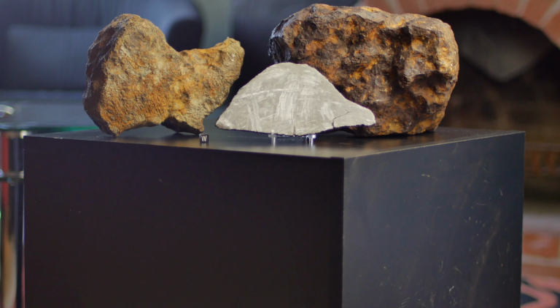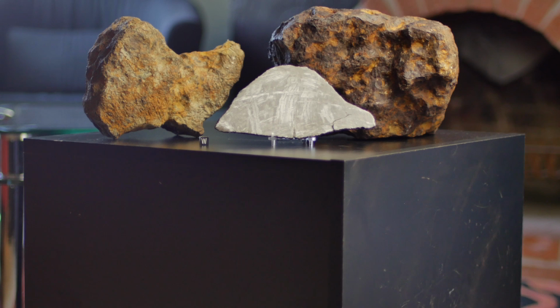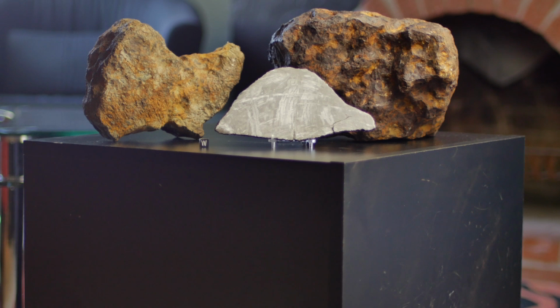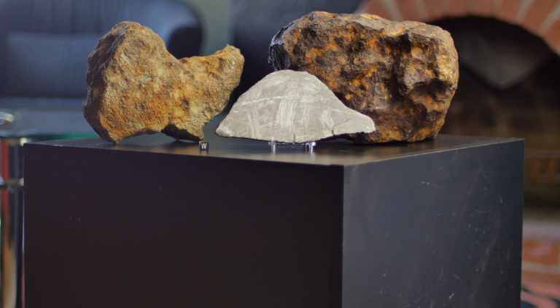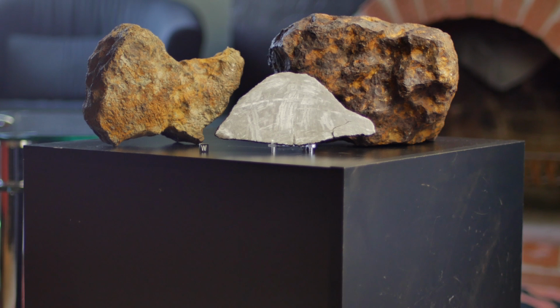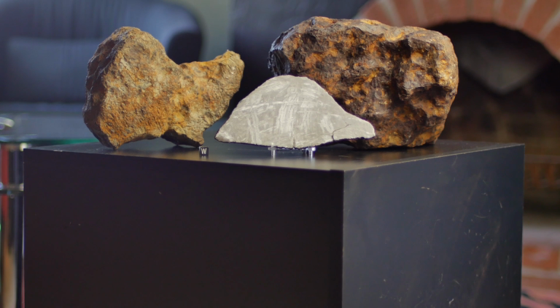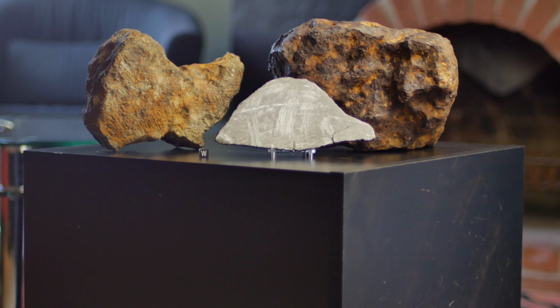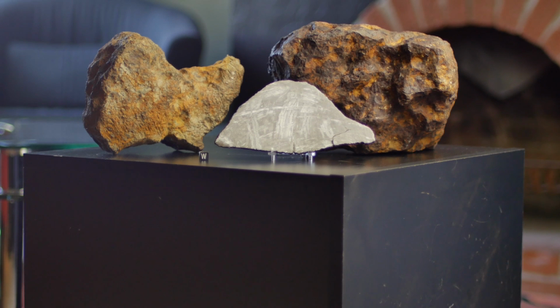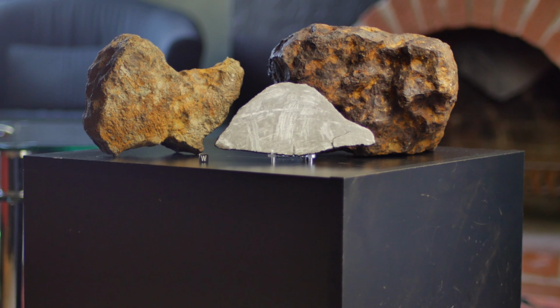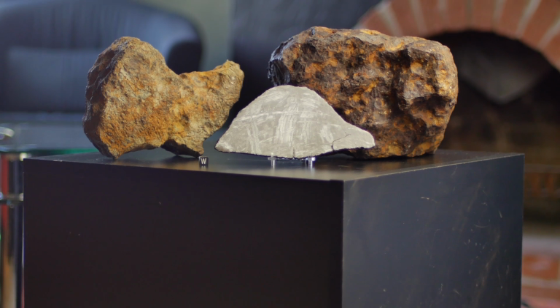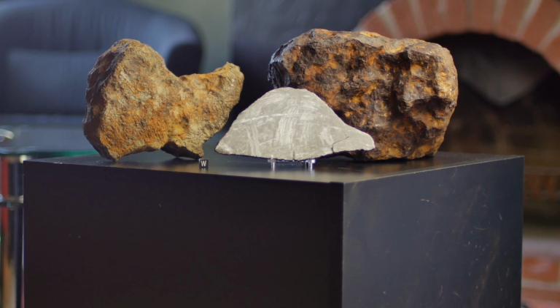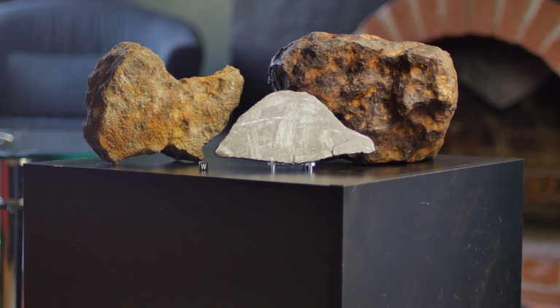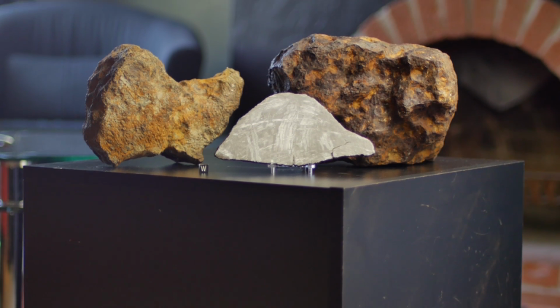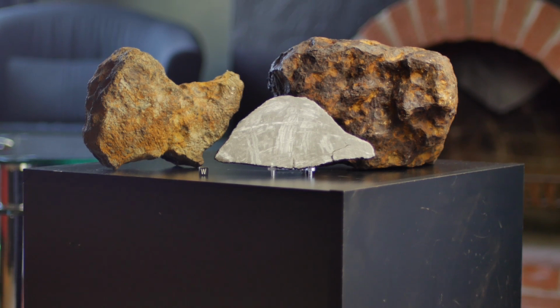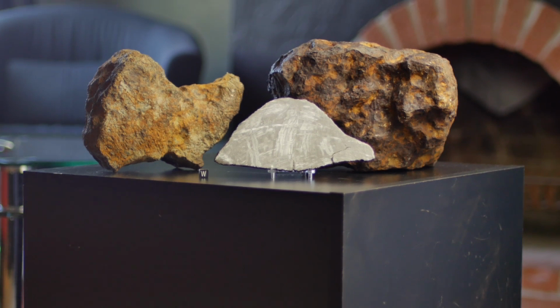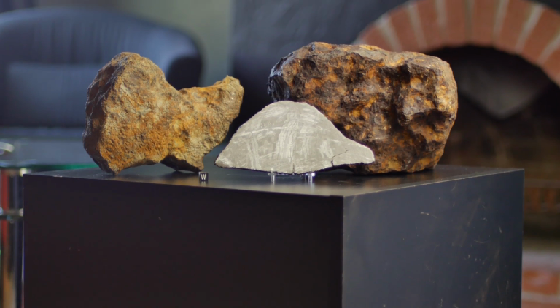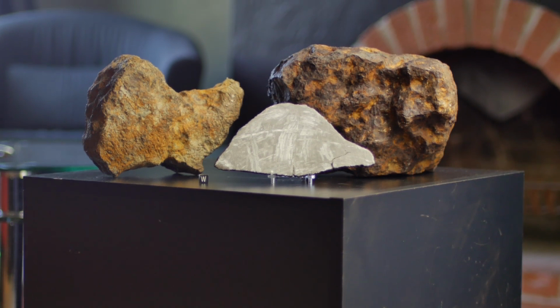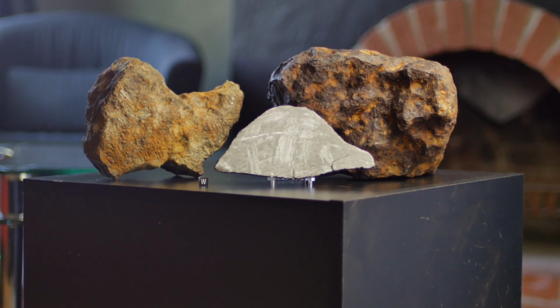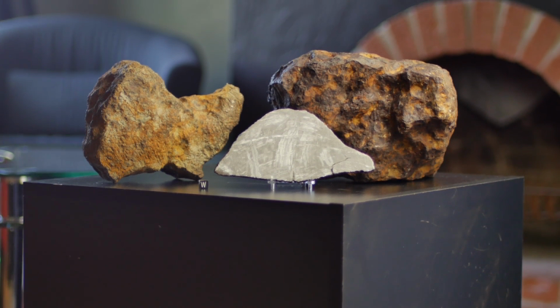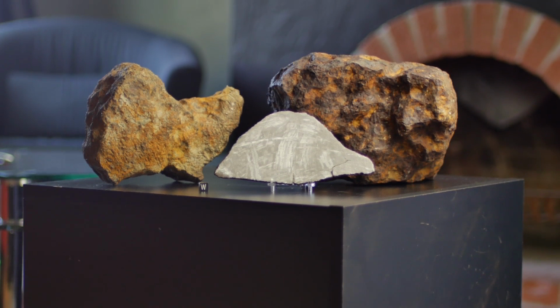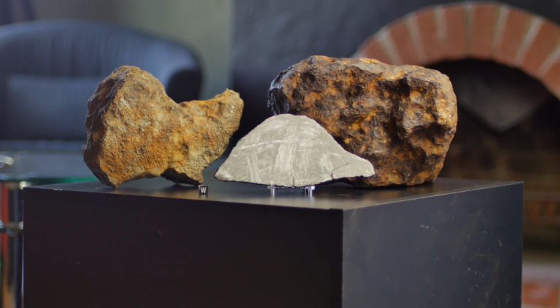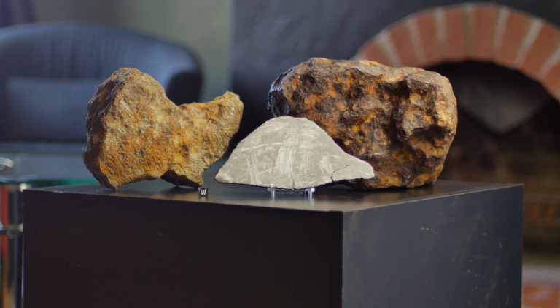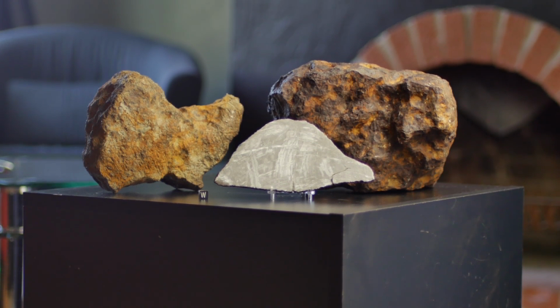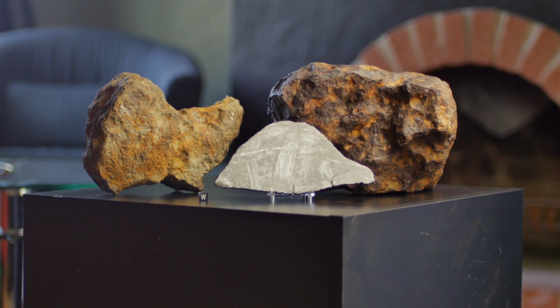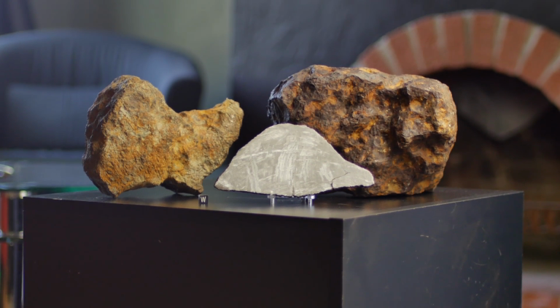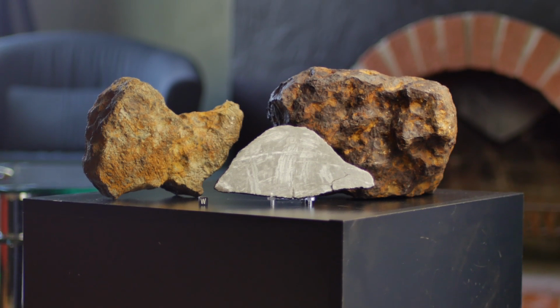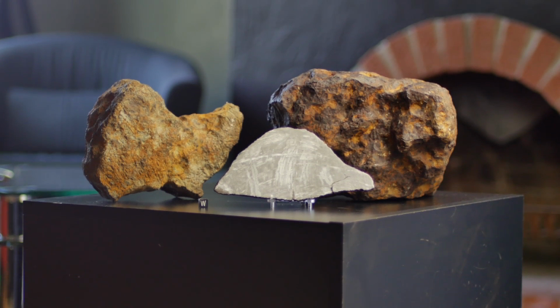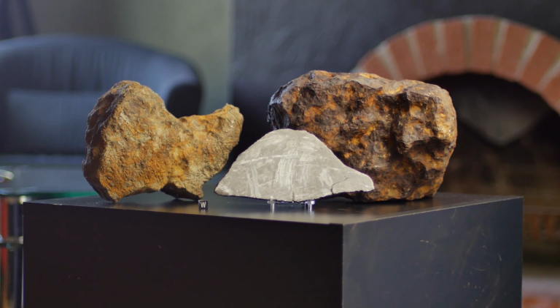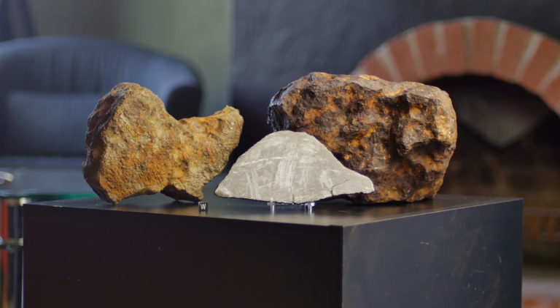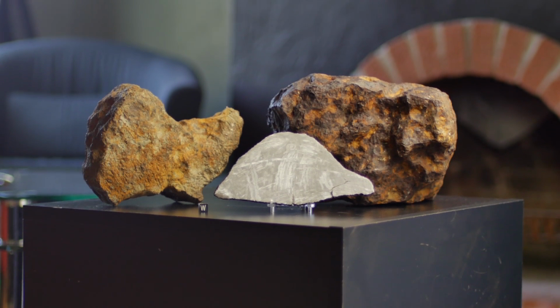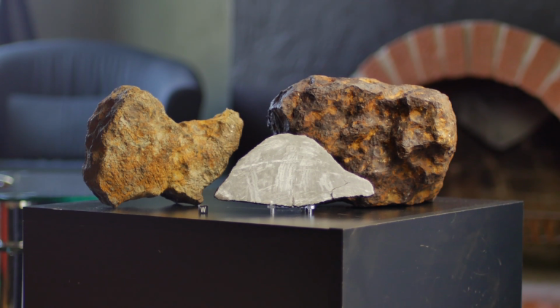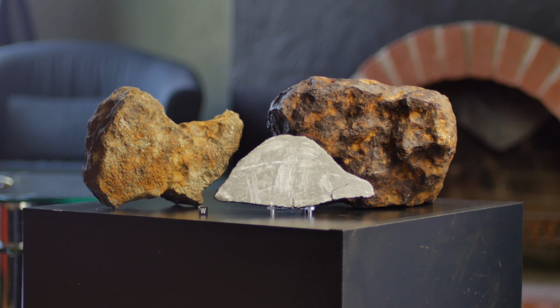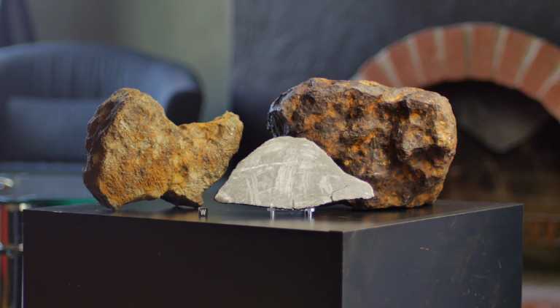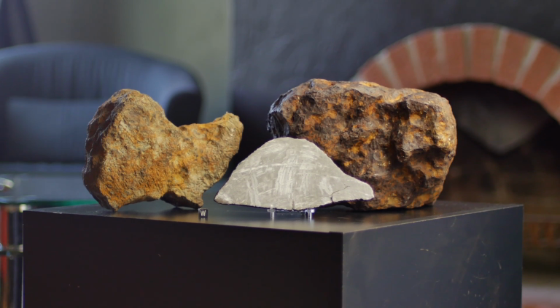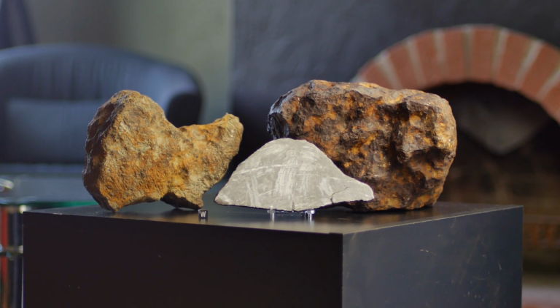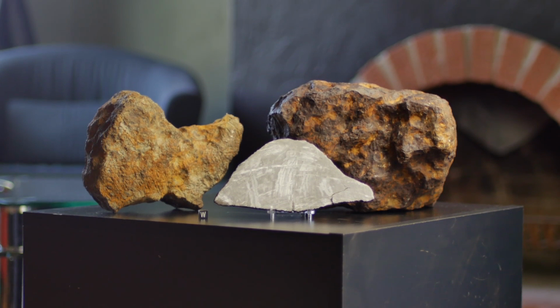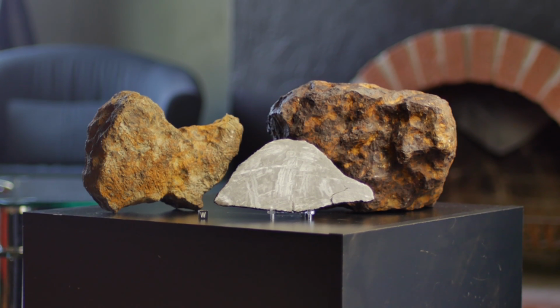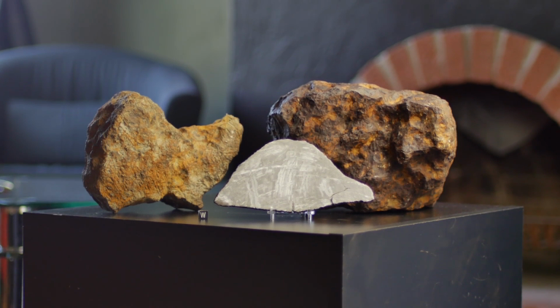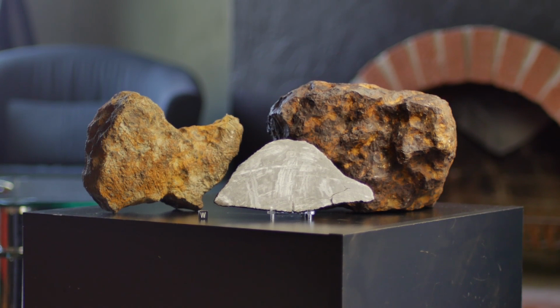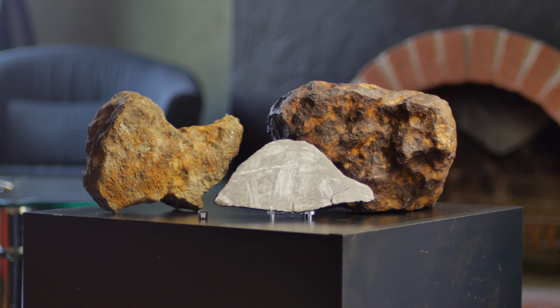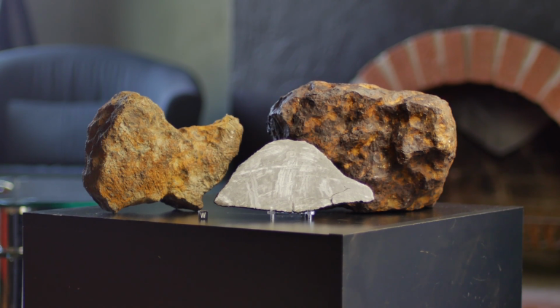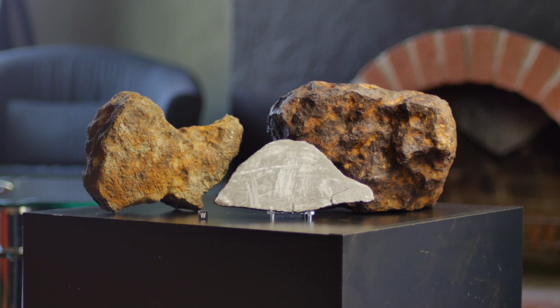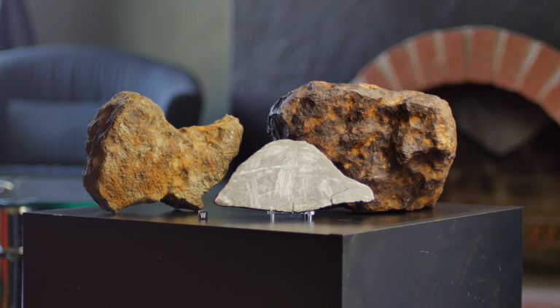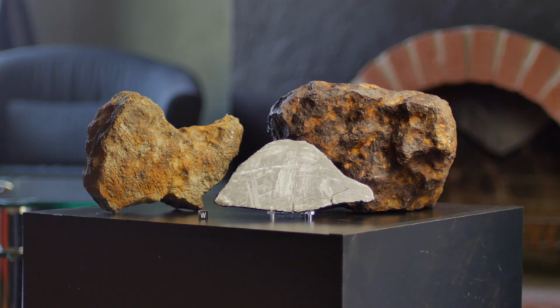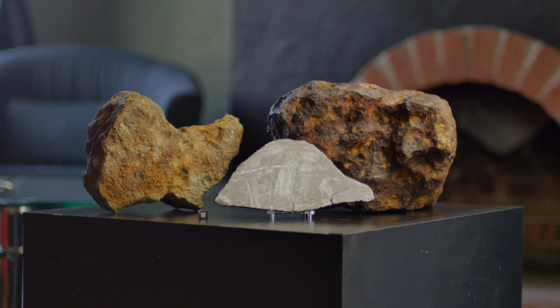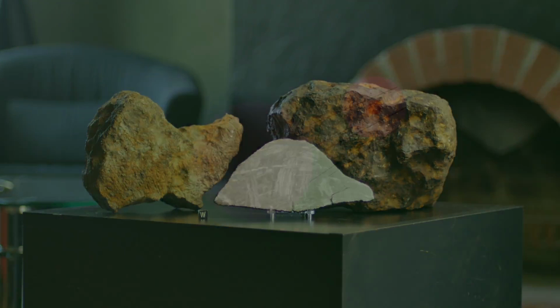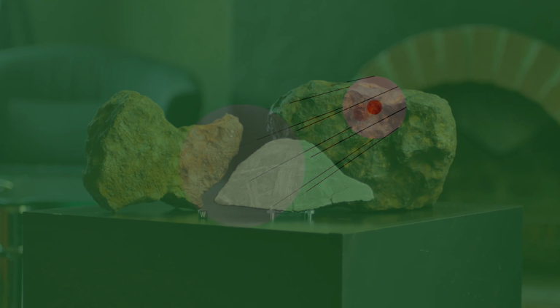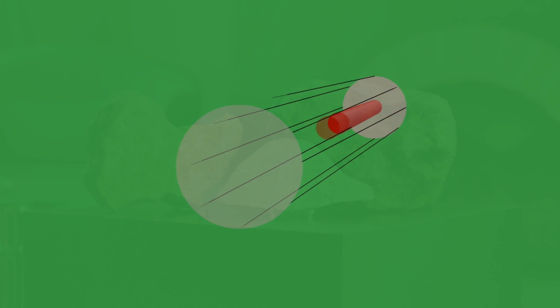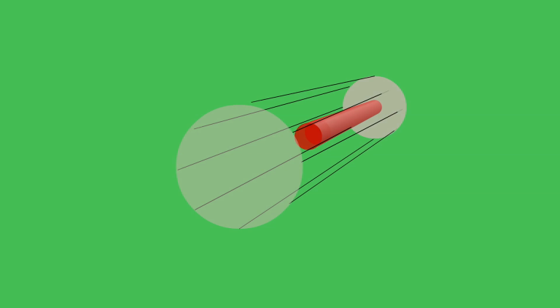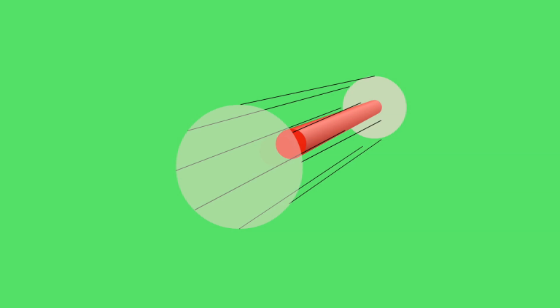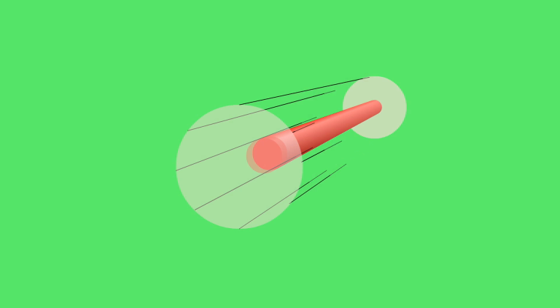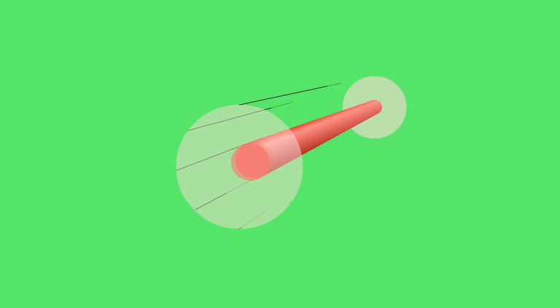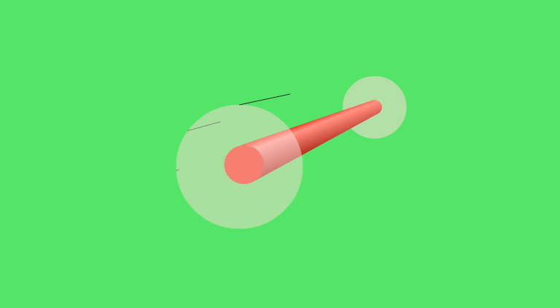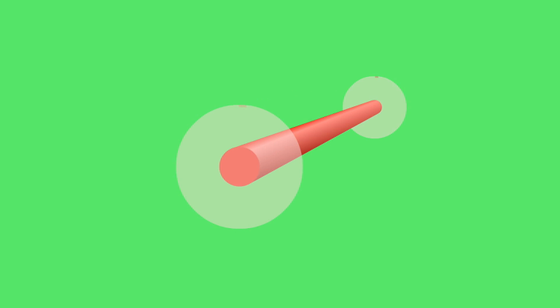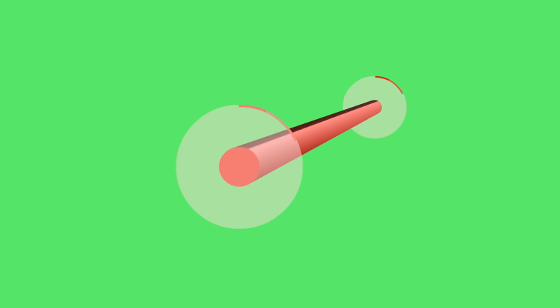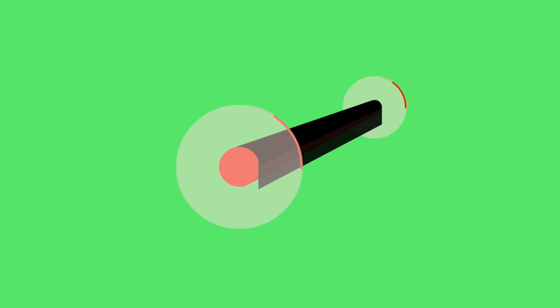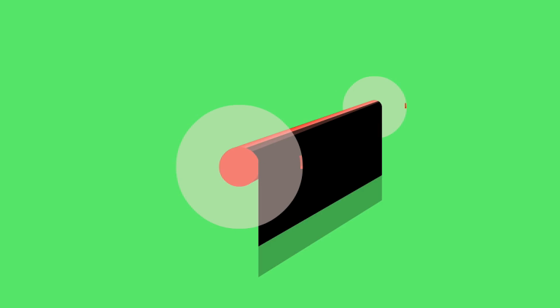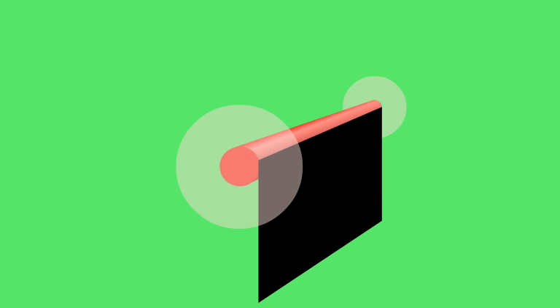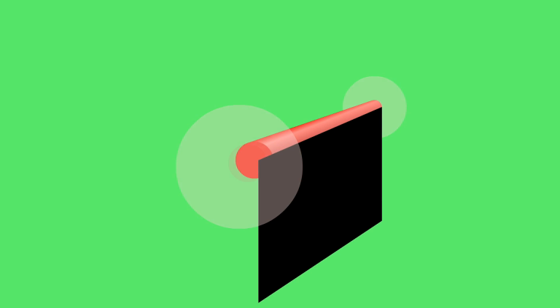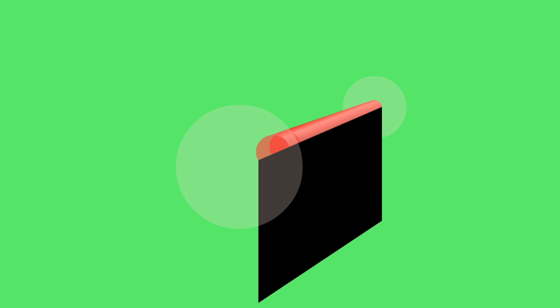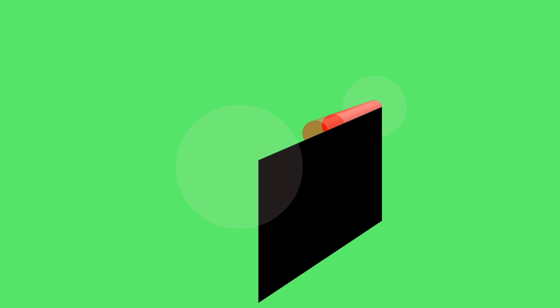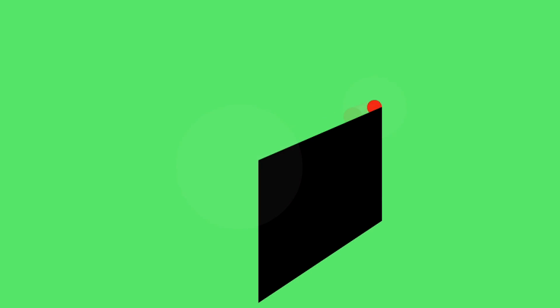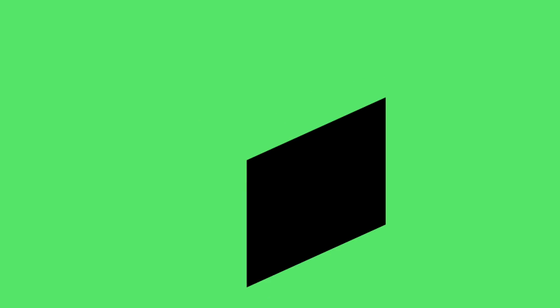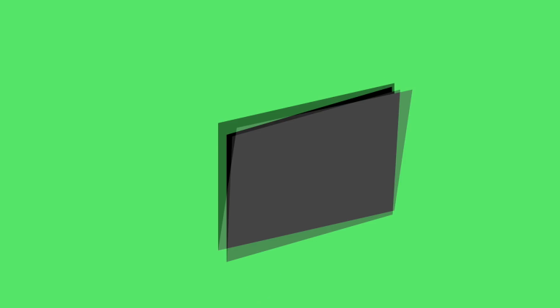See these and many other great space rocks at our all-new mobile-friendly website, AeroliteMeteorites.com.